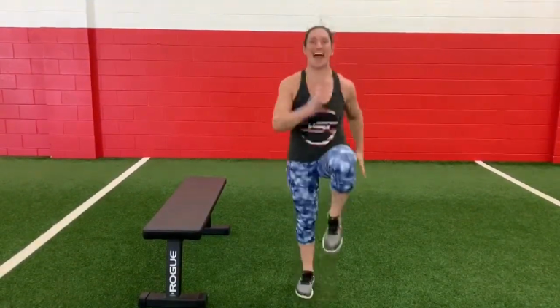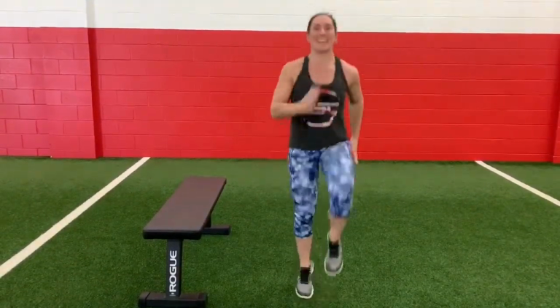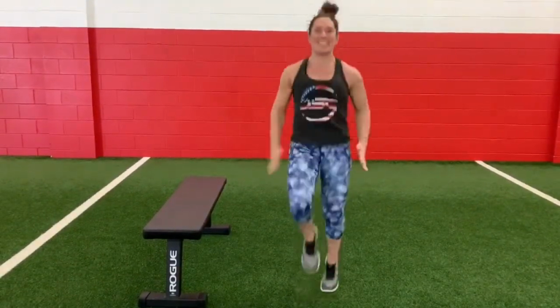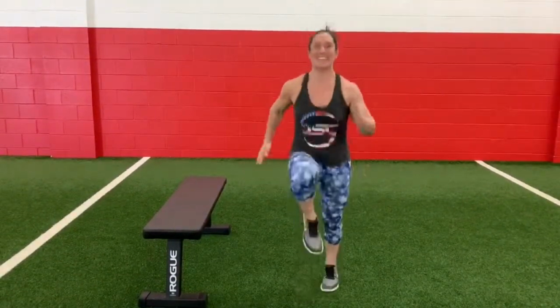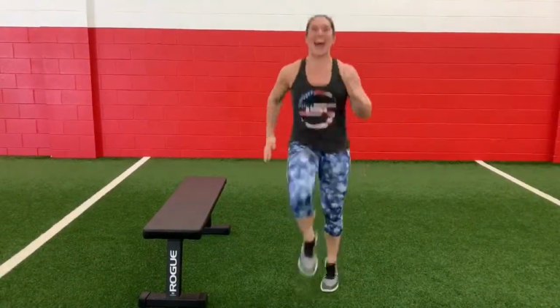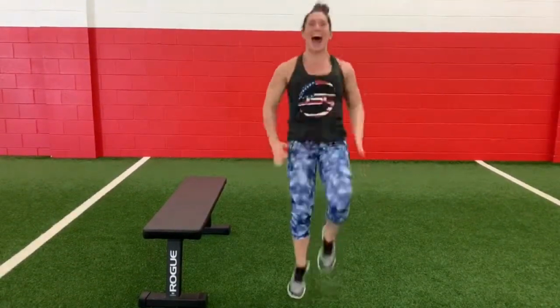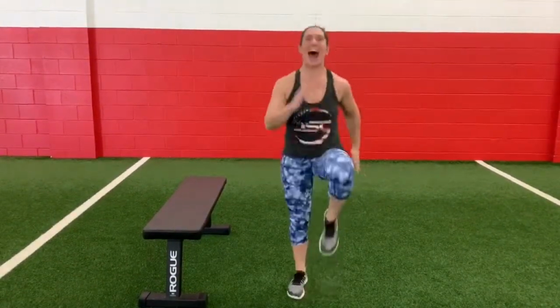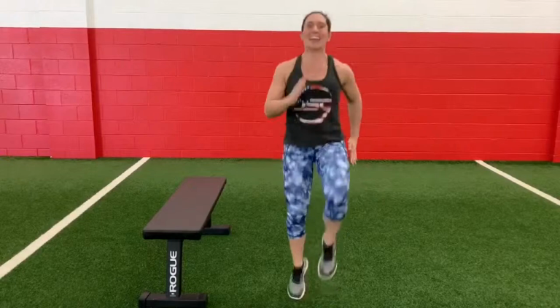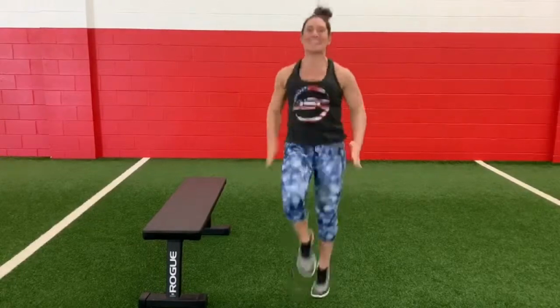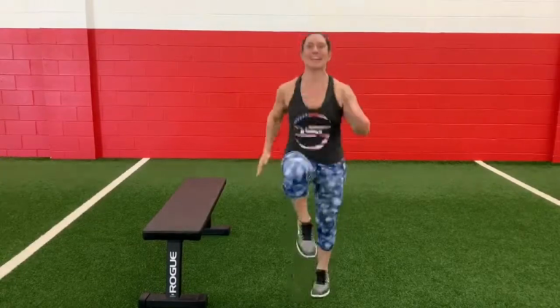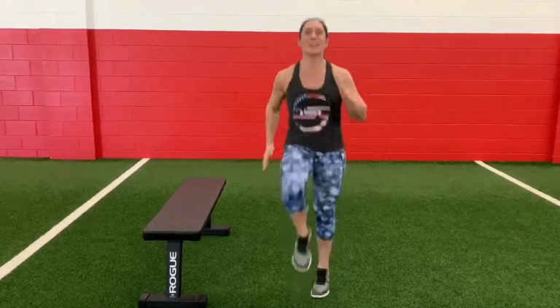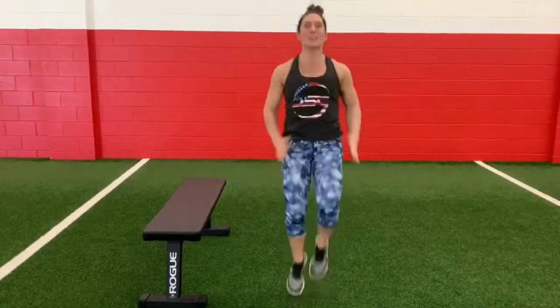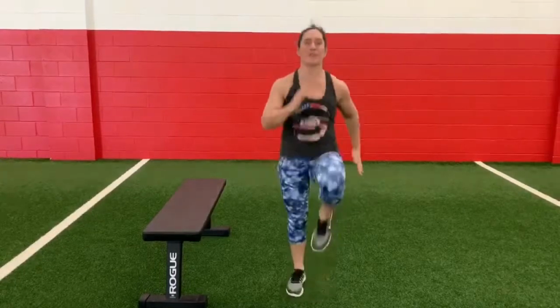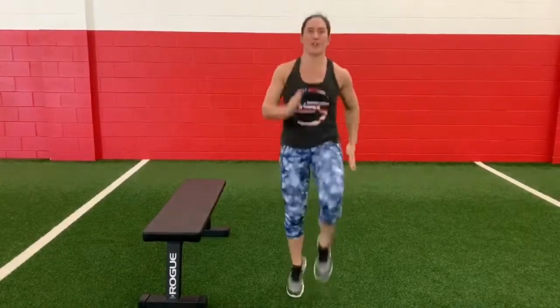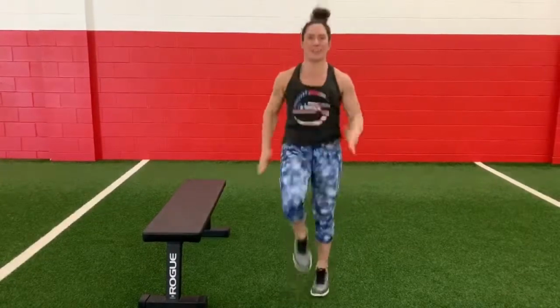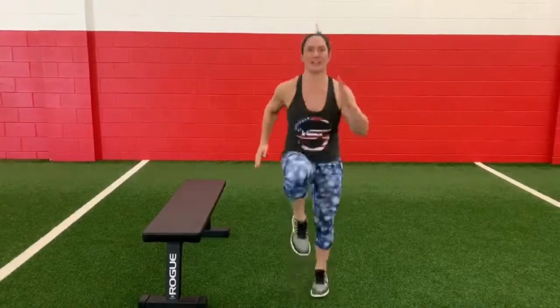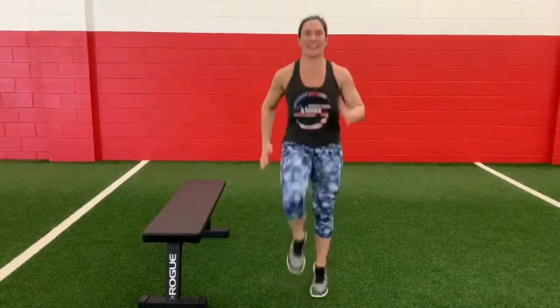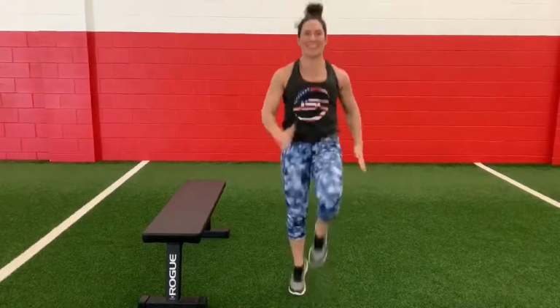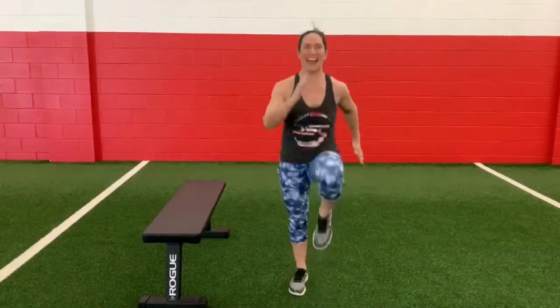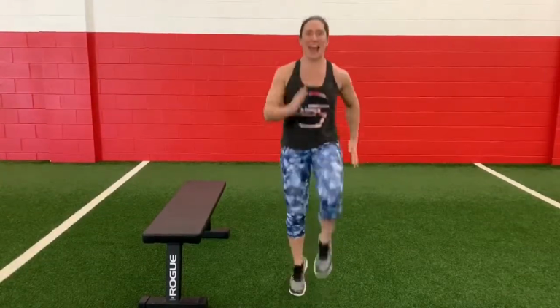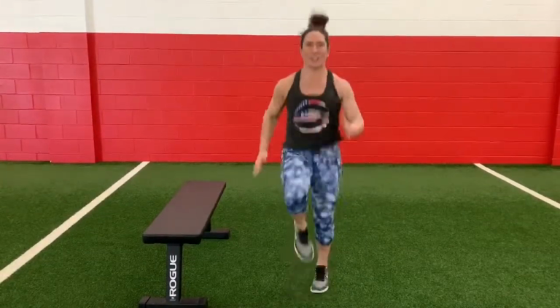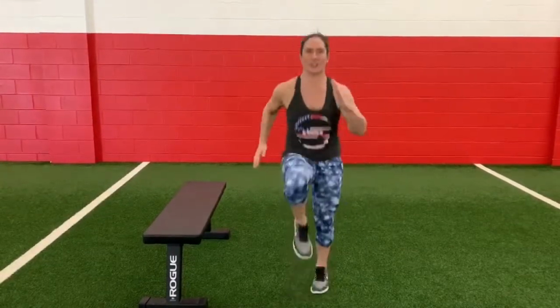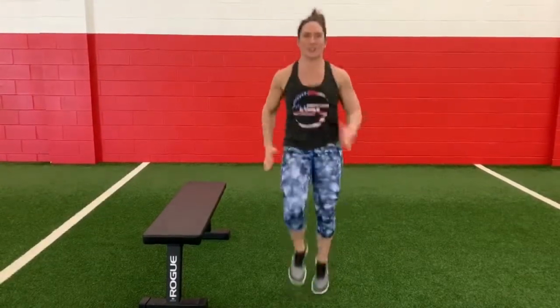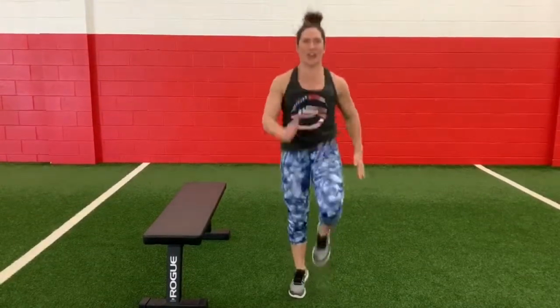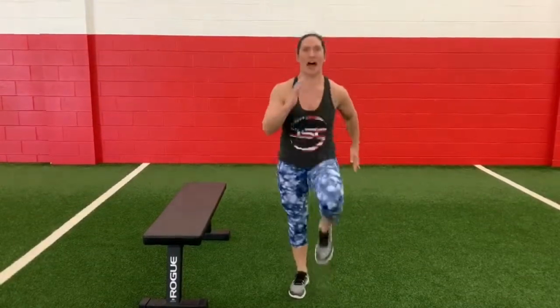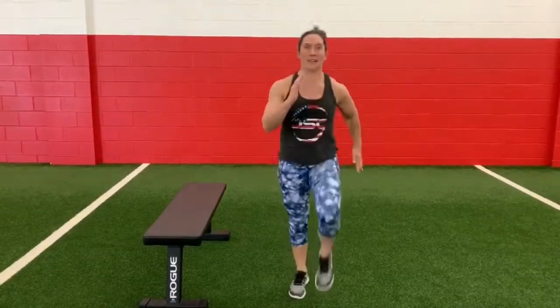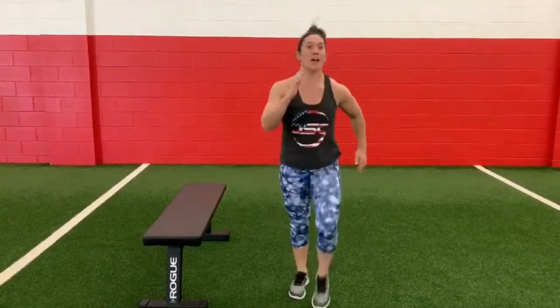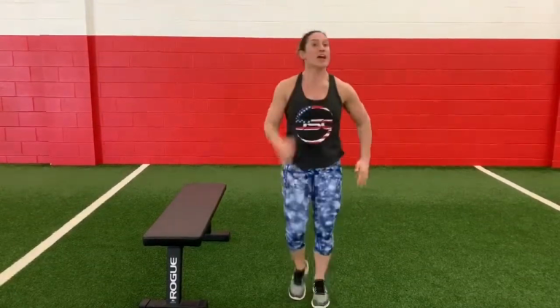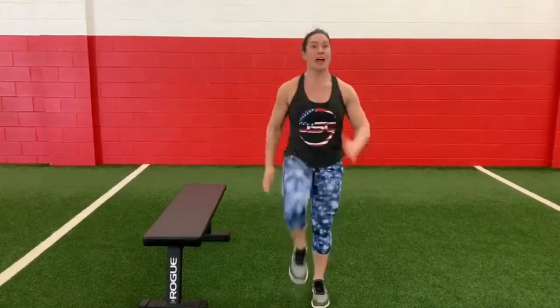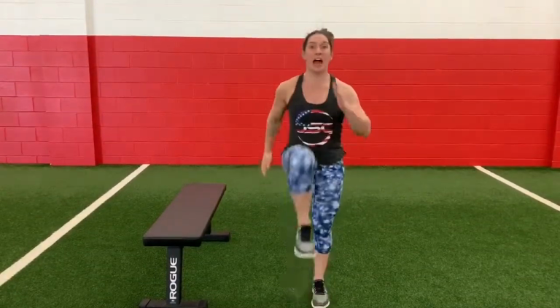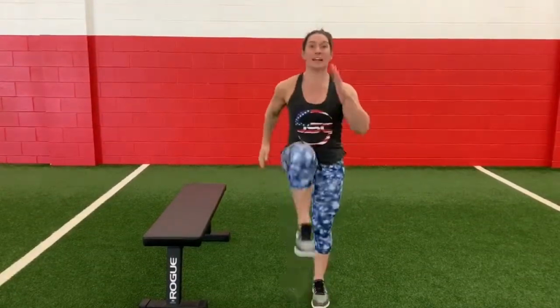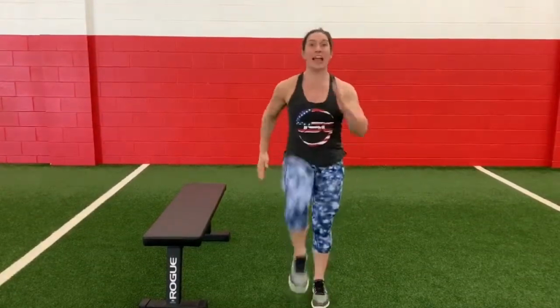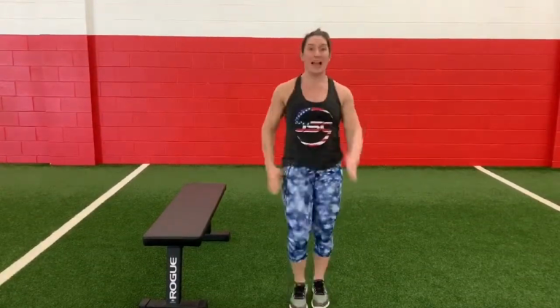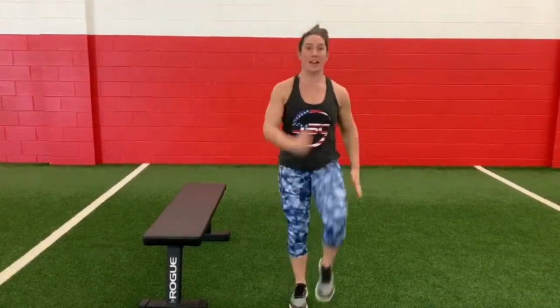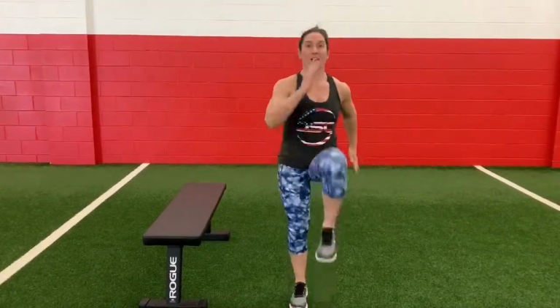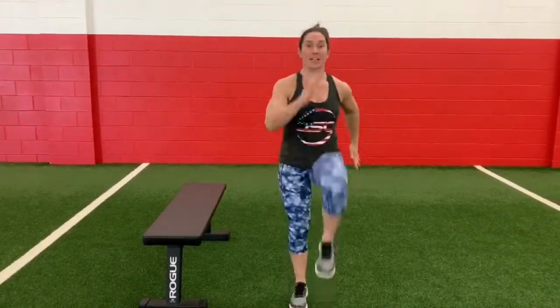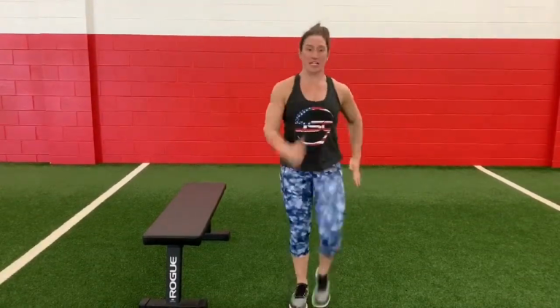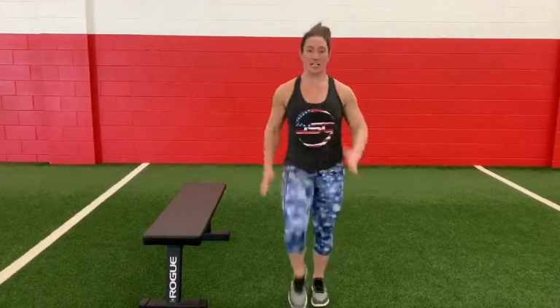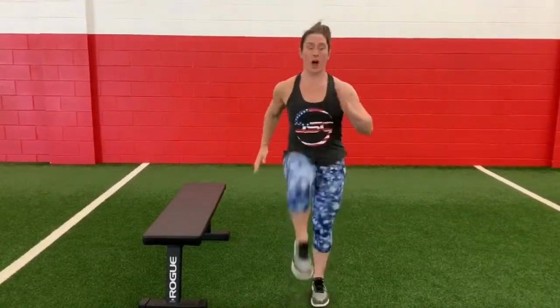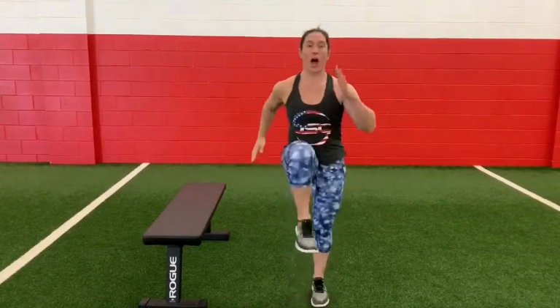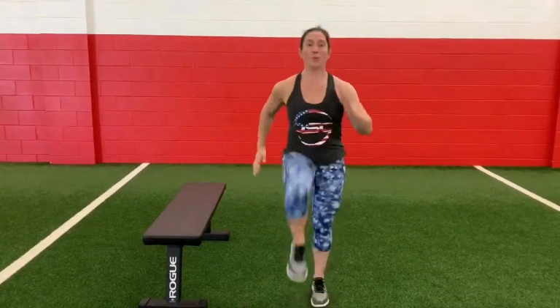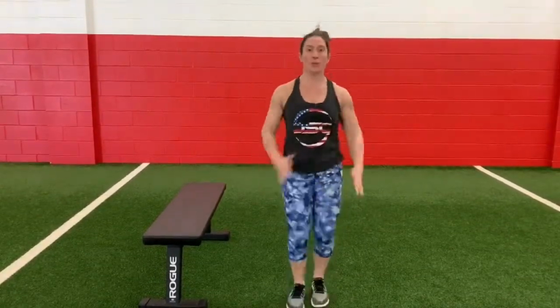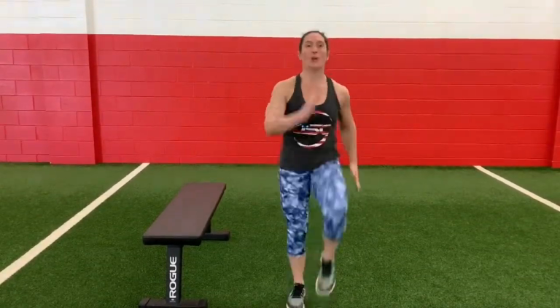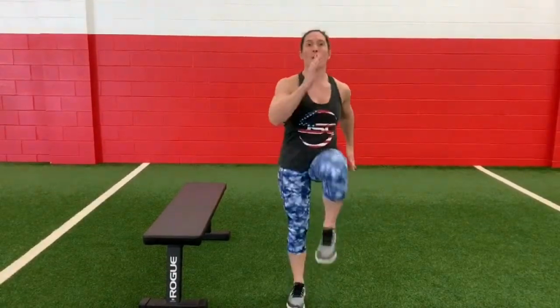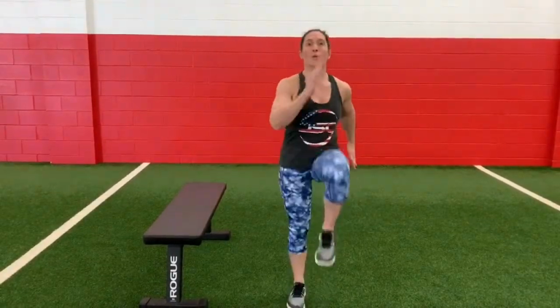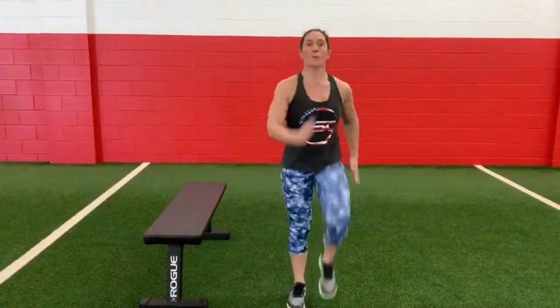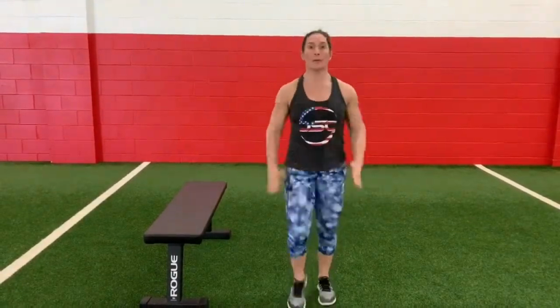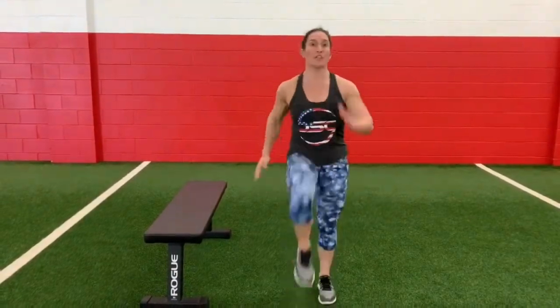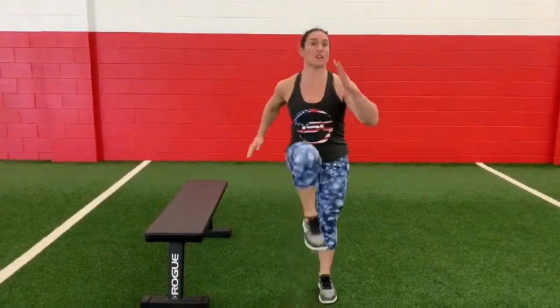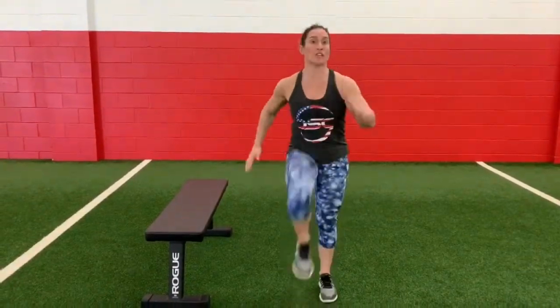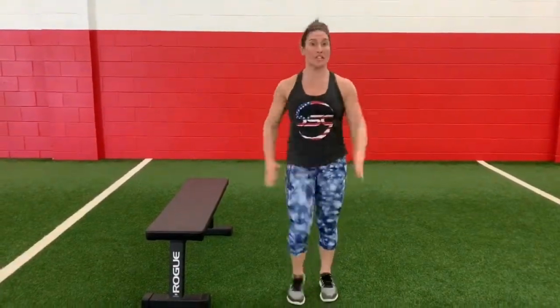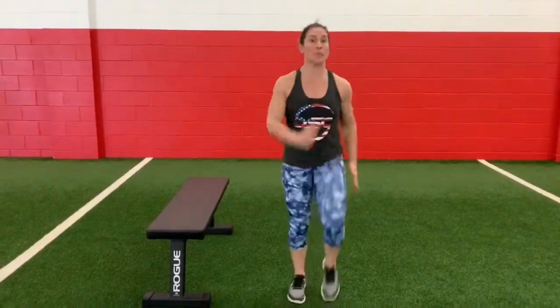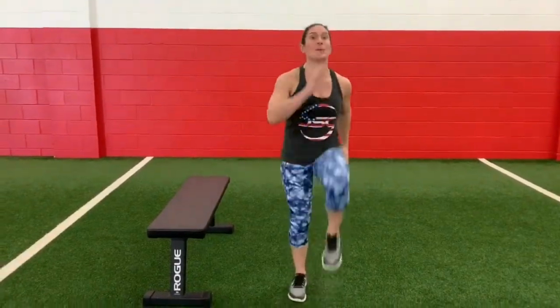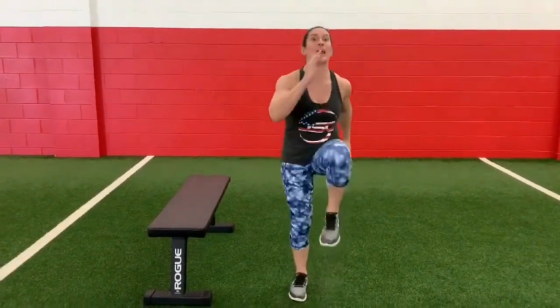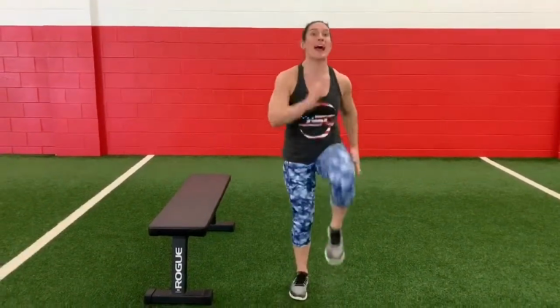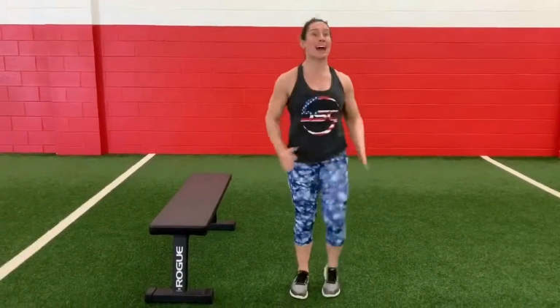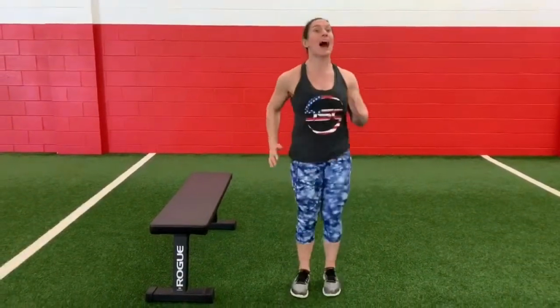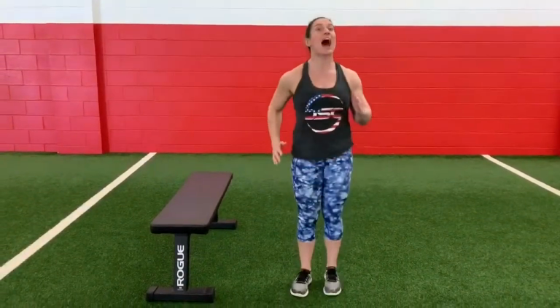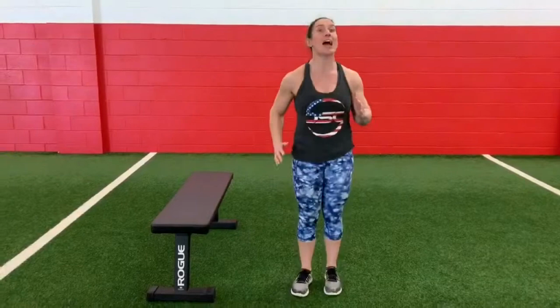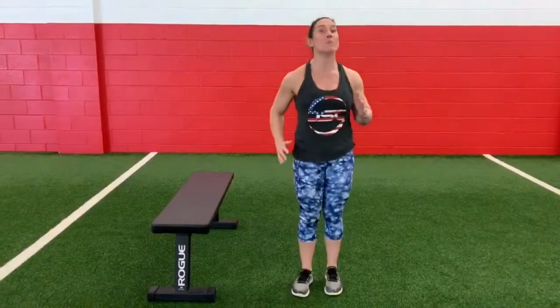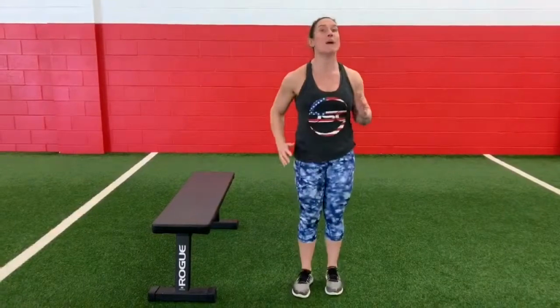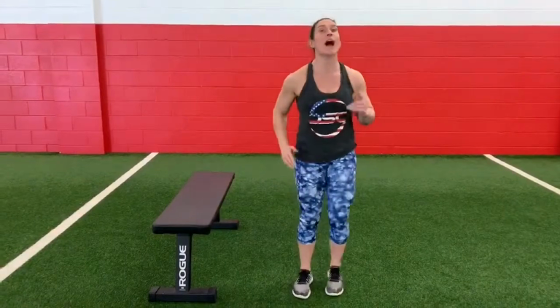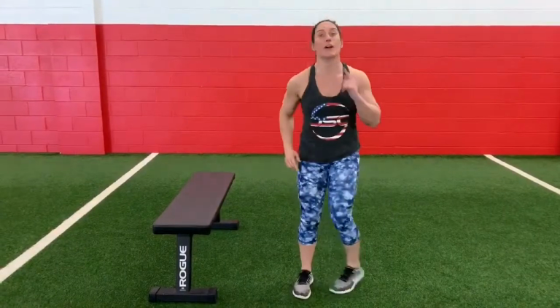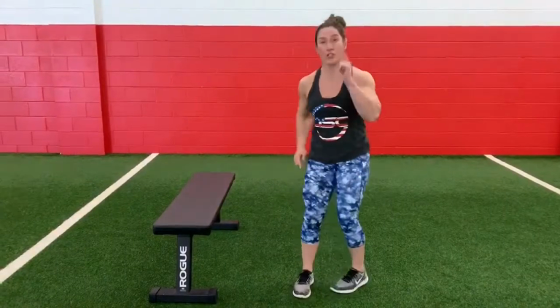Head into high knees for your second exercise. The second option would be to just keep it at a high march.